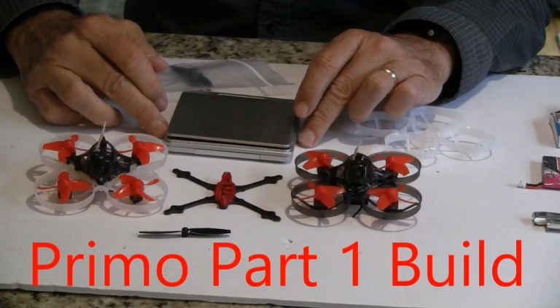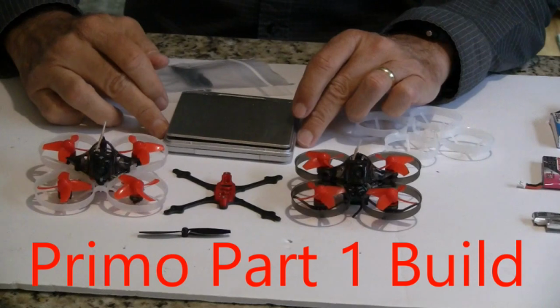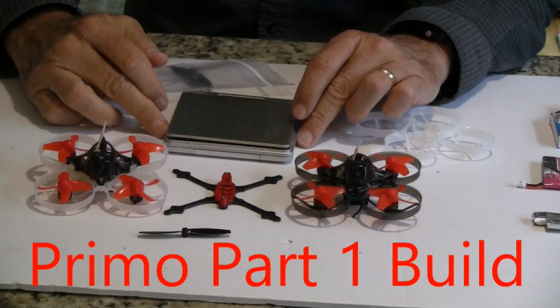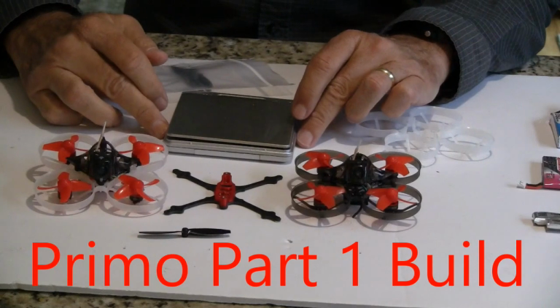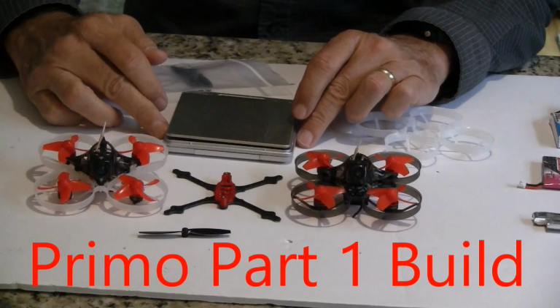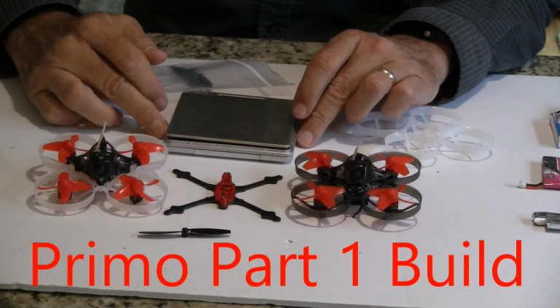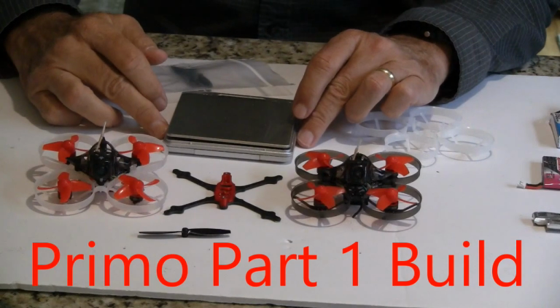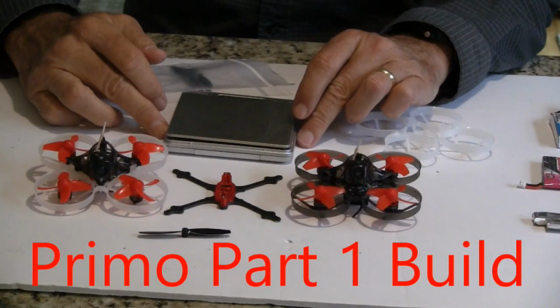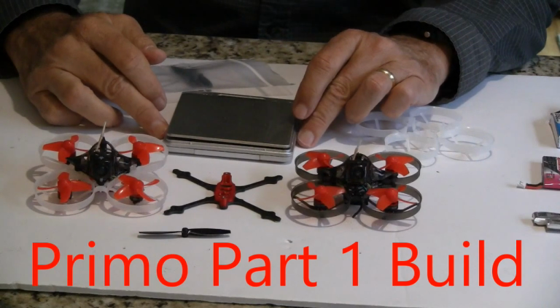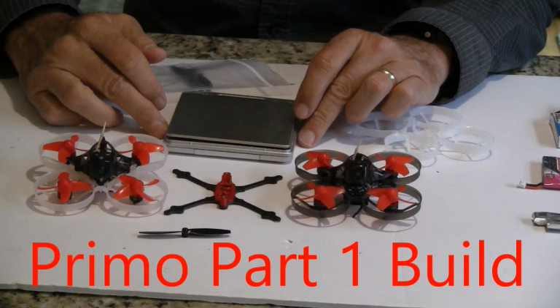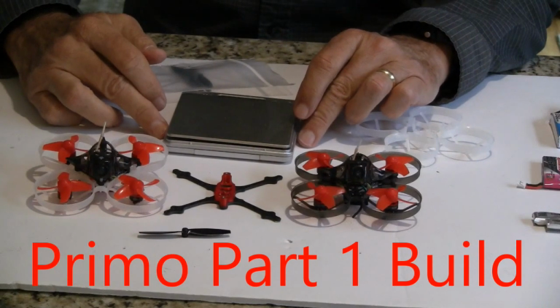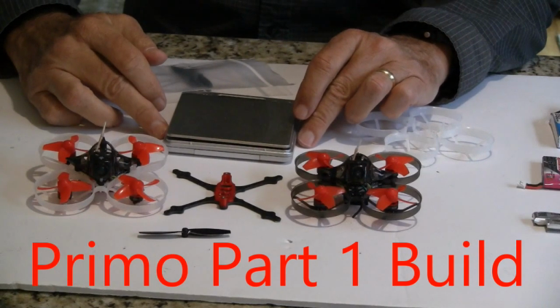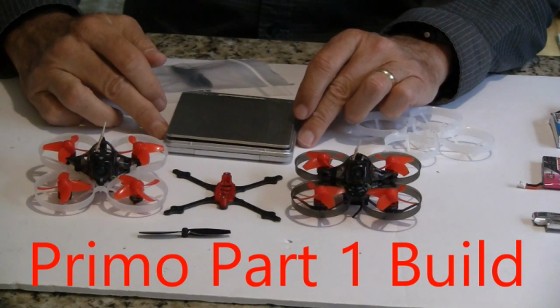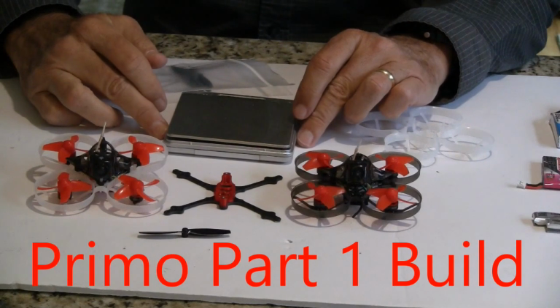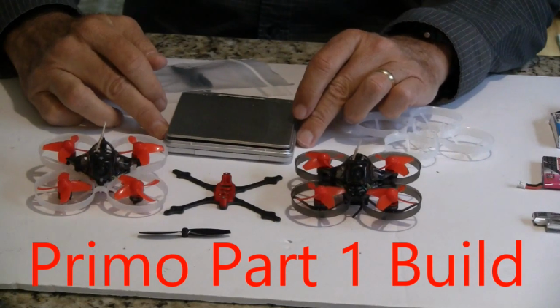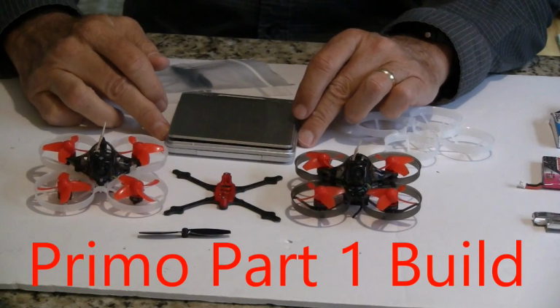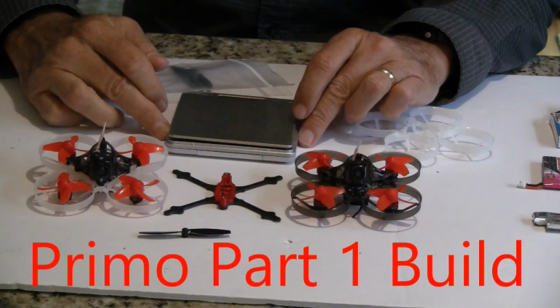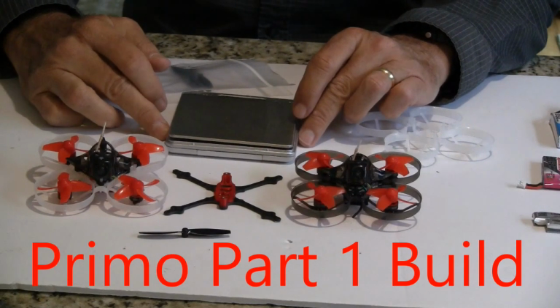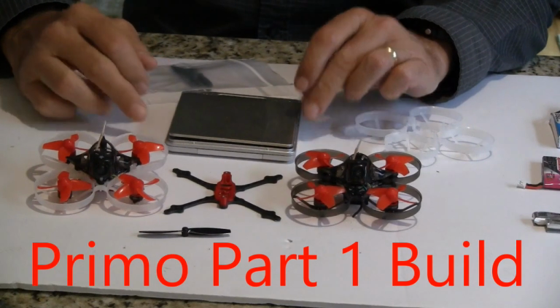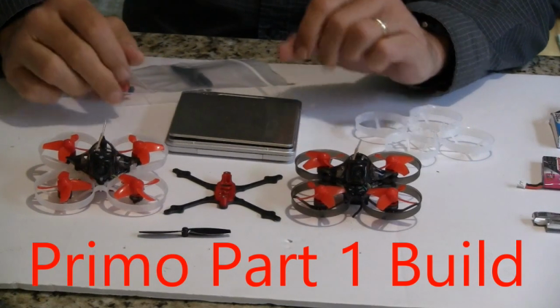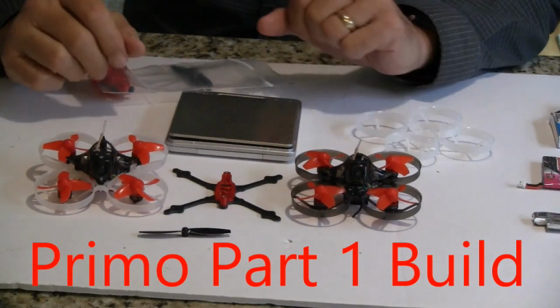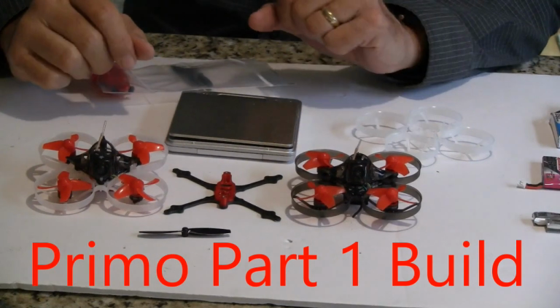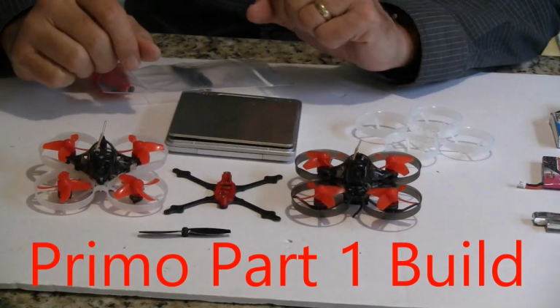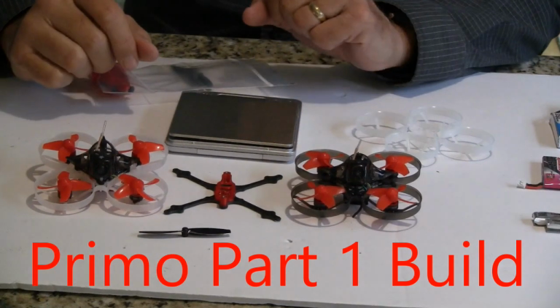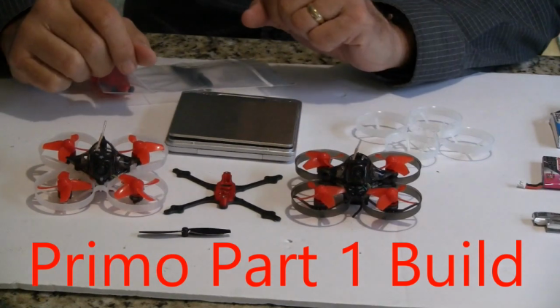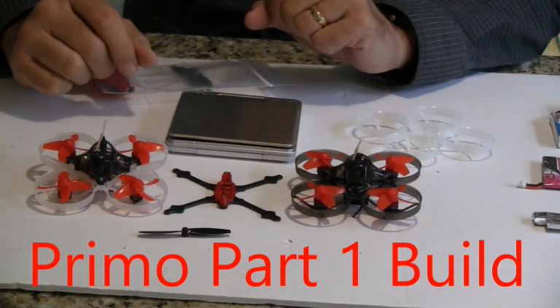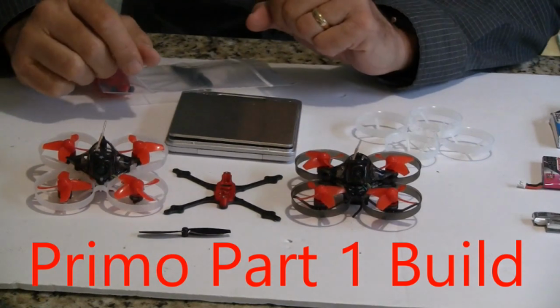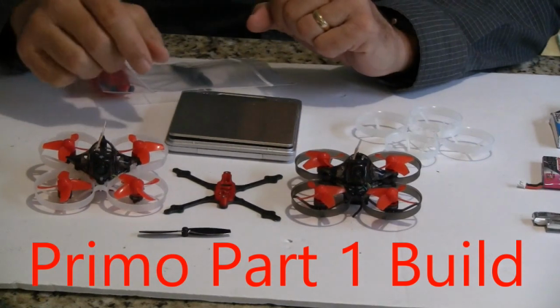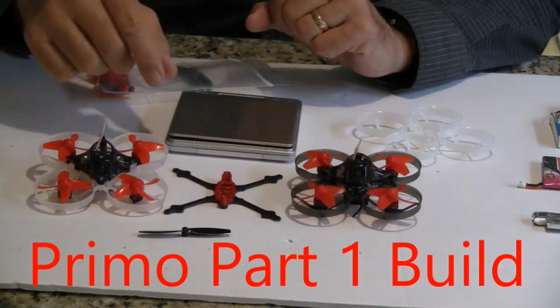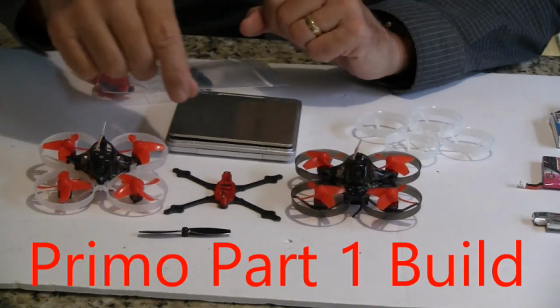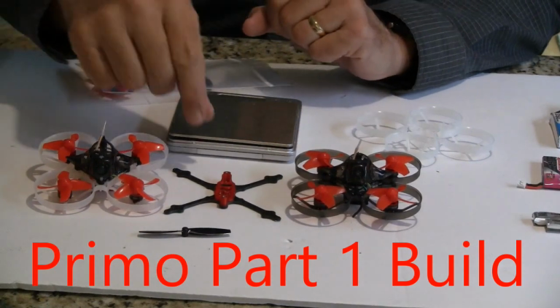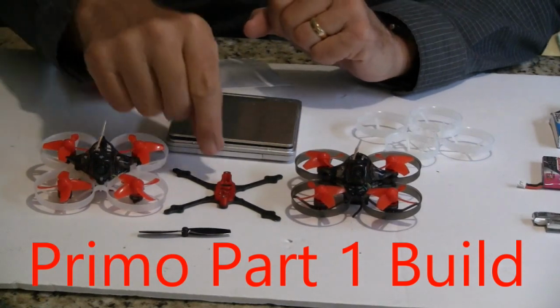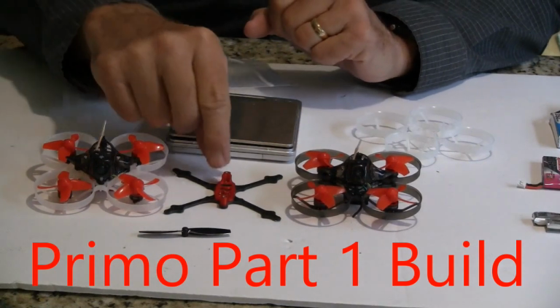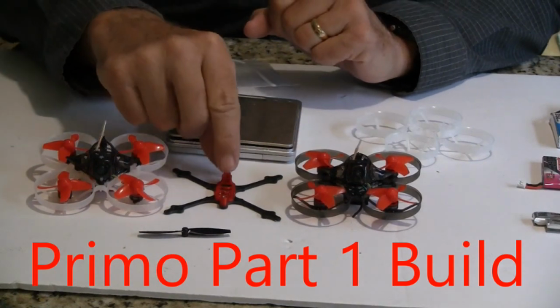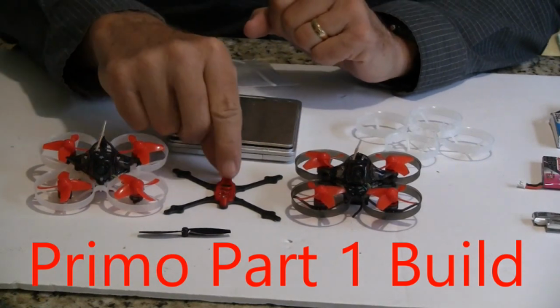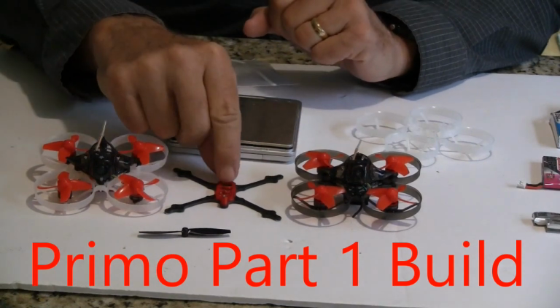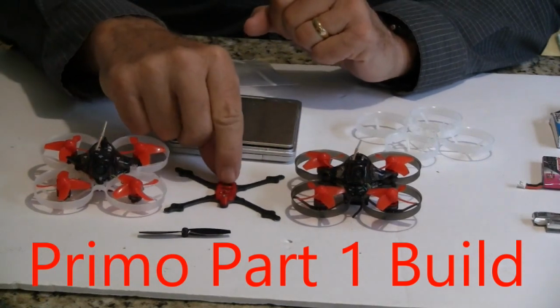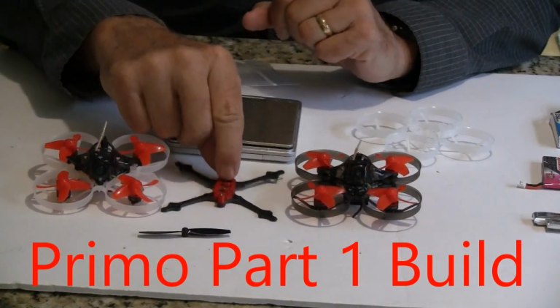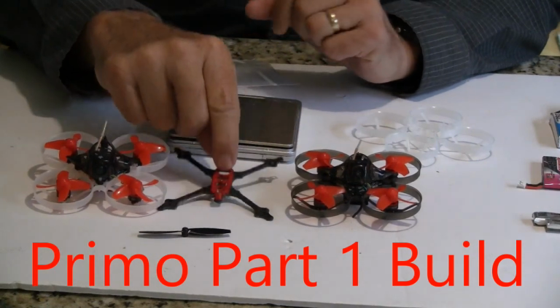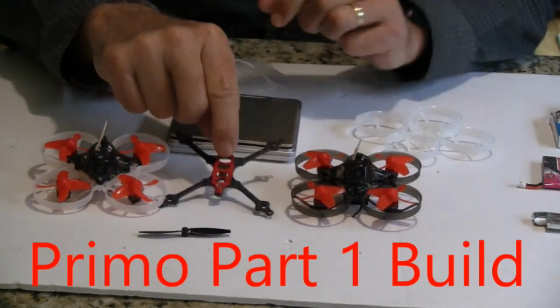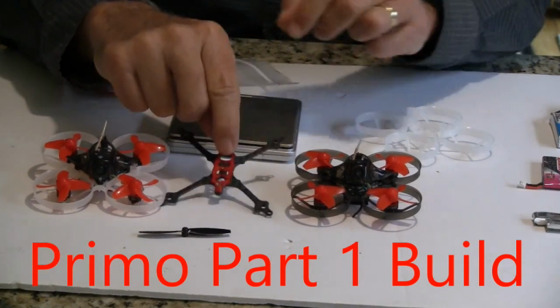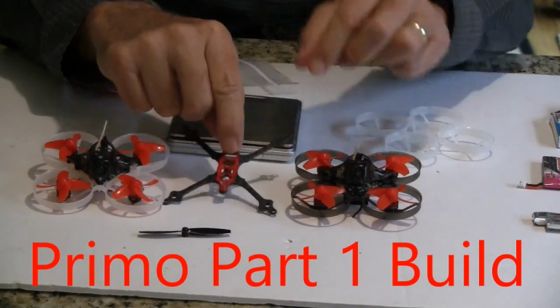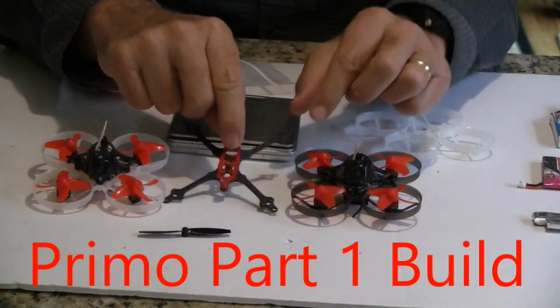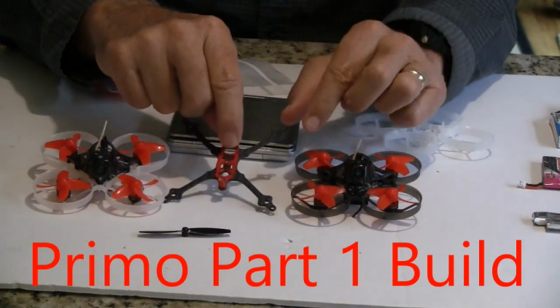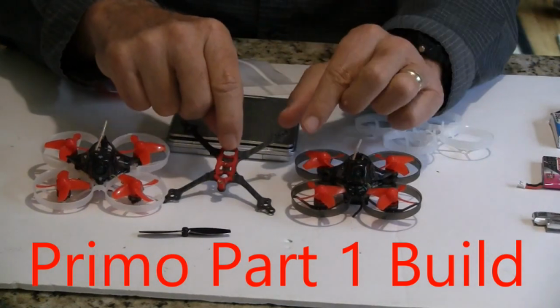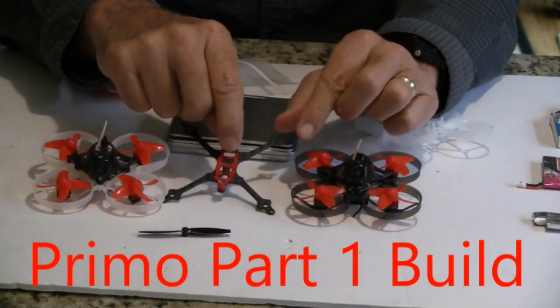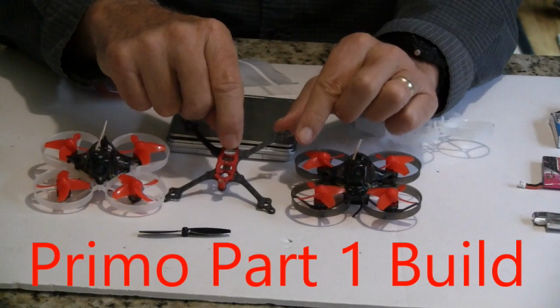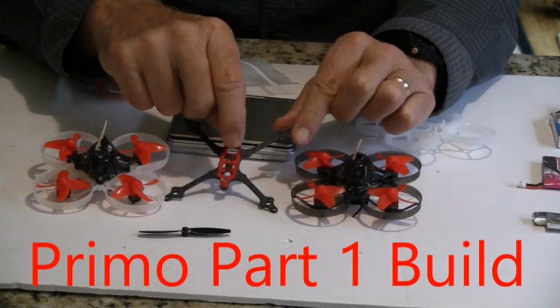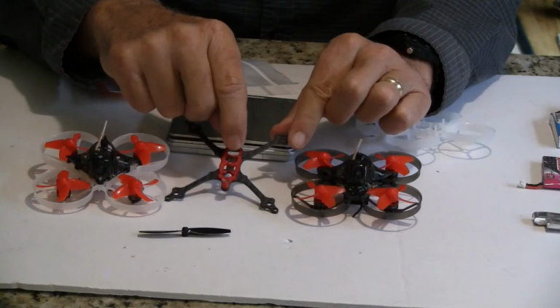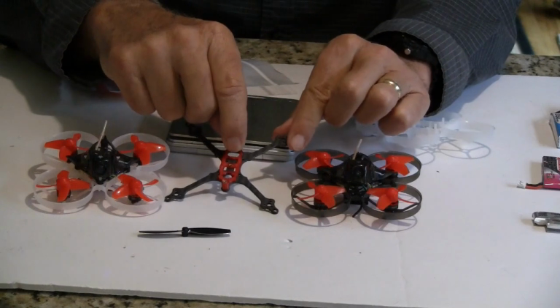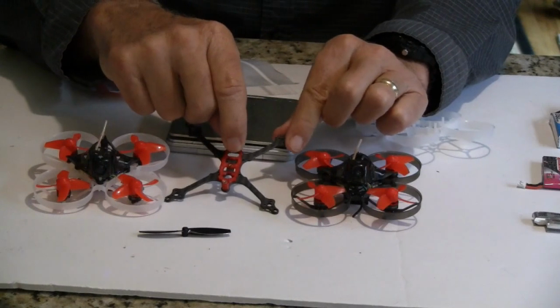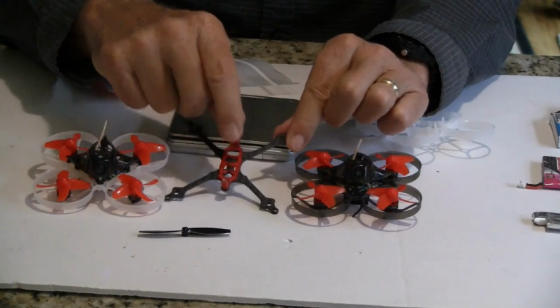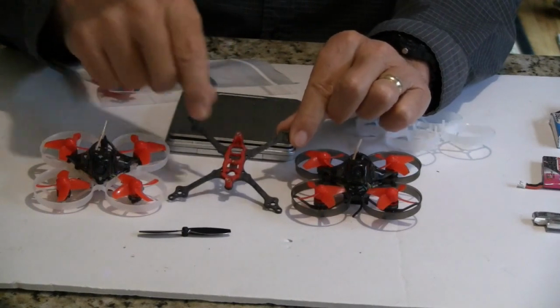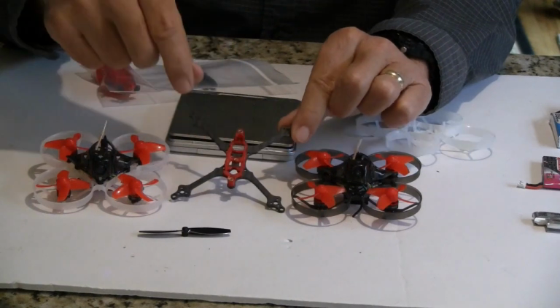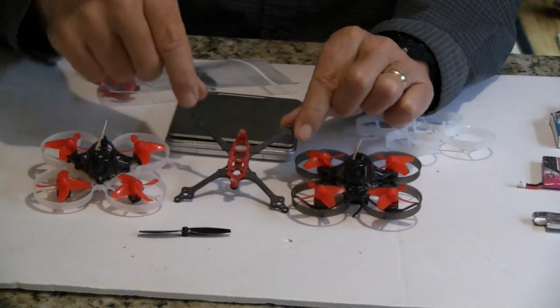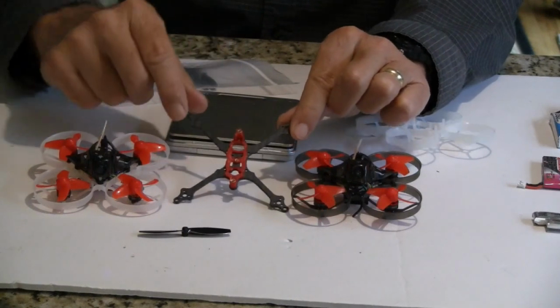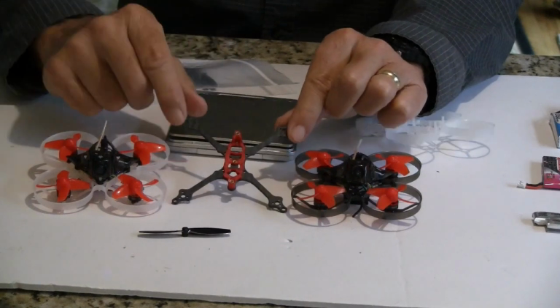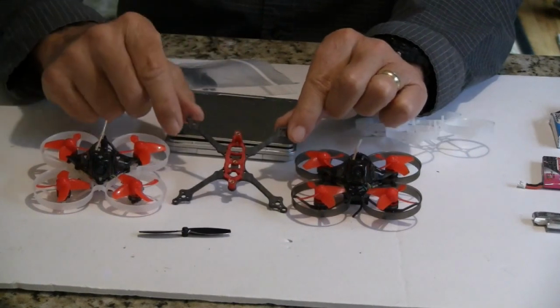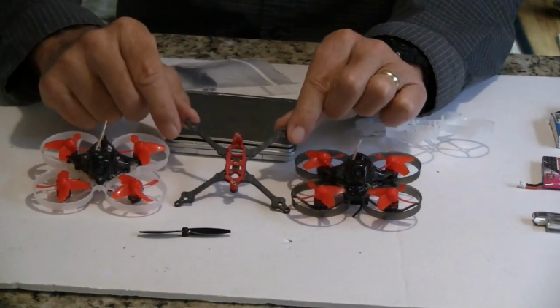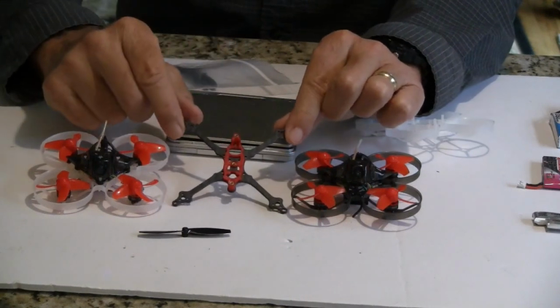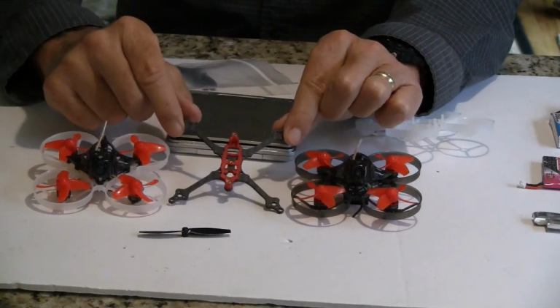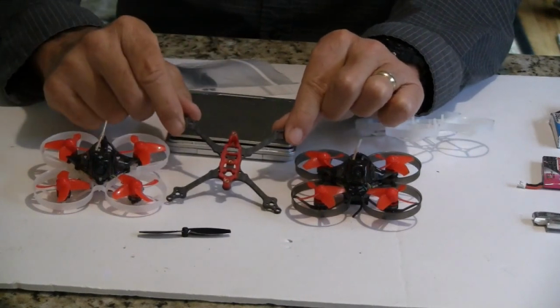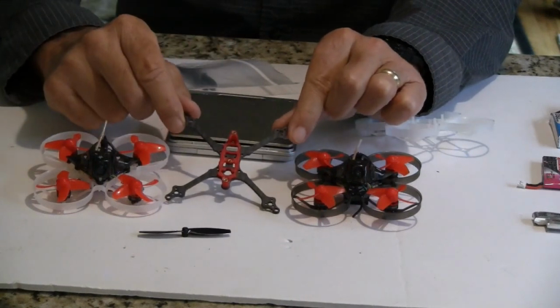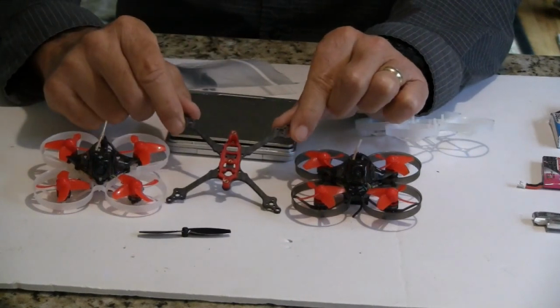Hi, this is John from Chicago. Welcome to my channel. Today I'm going to bring you a new class of quadcopter.